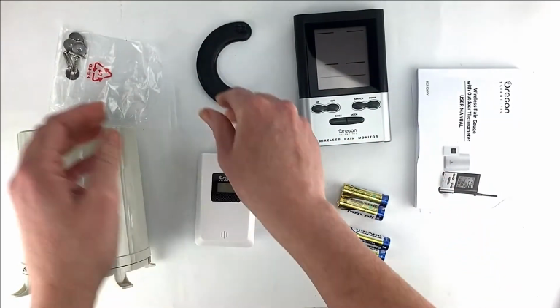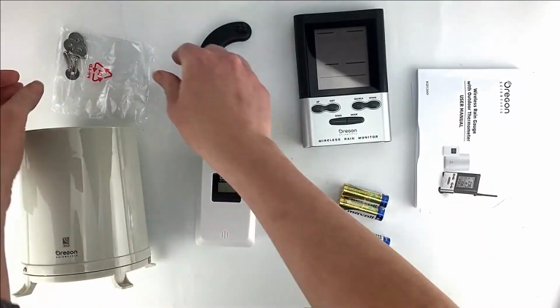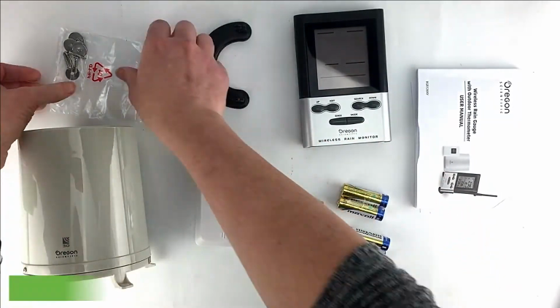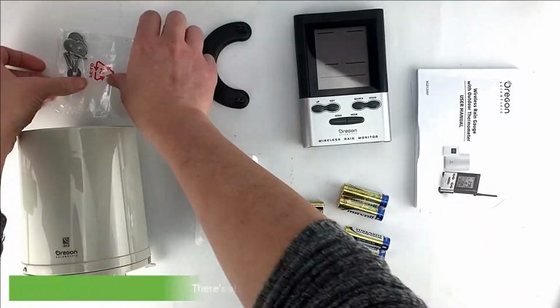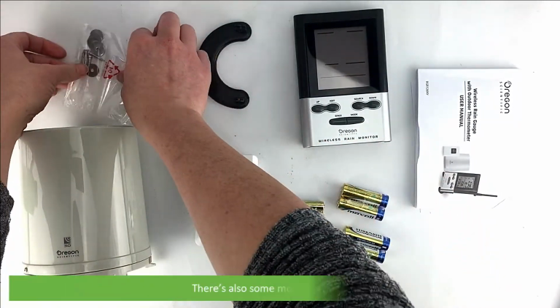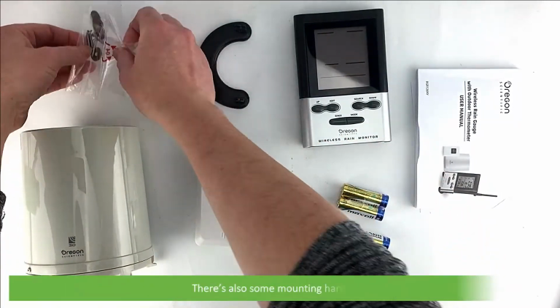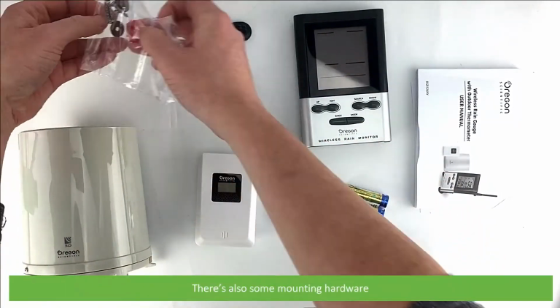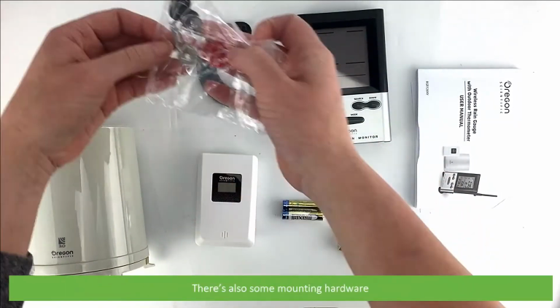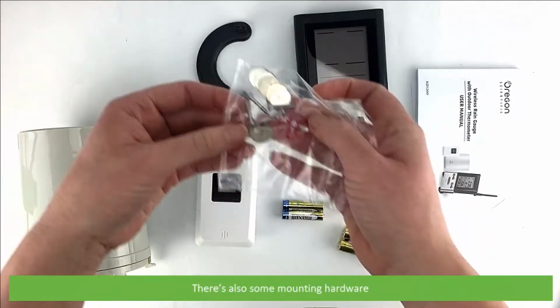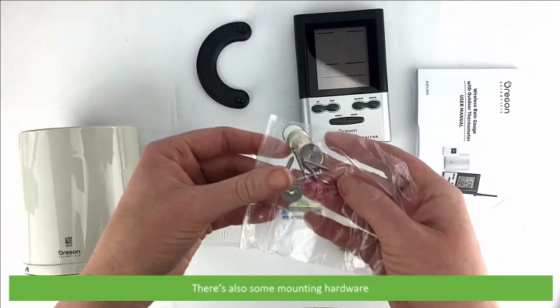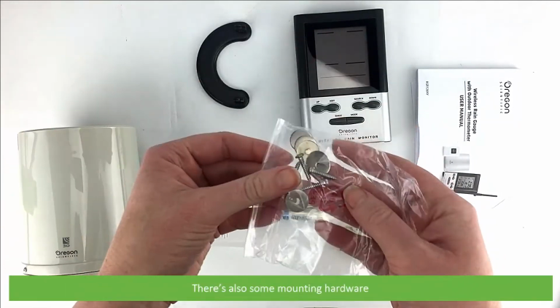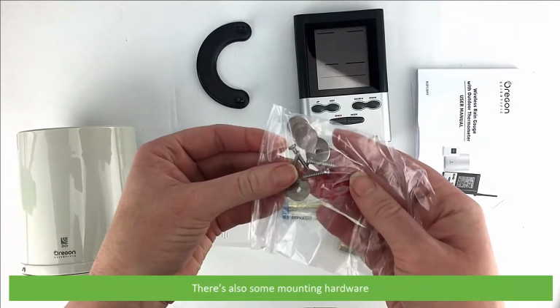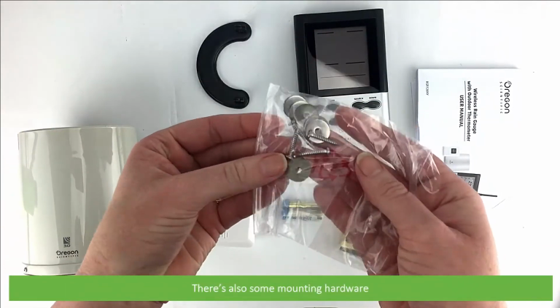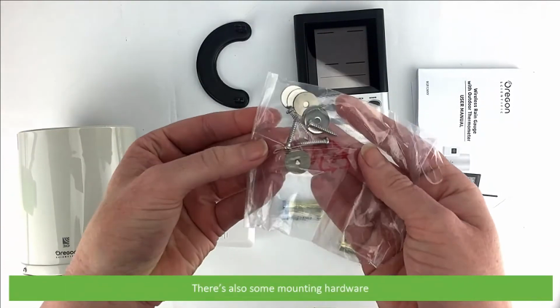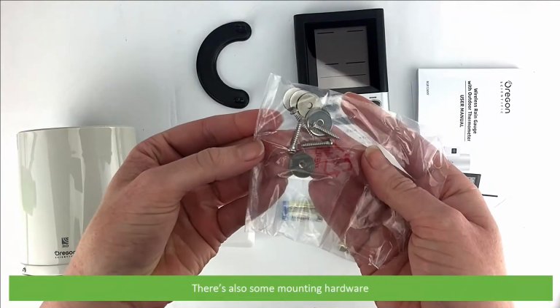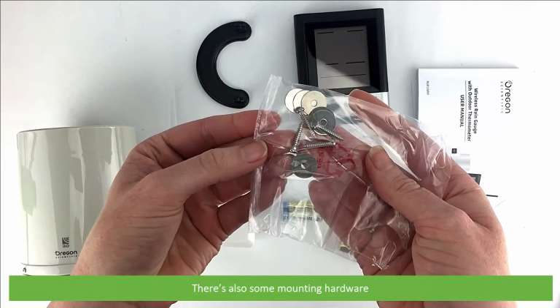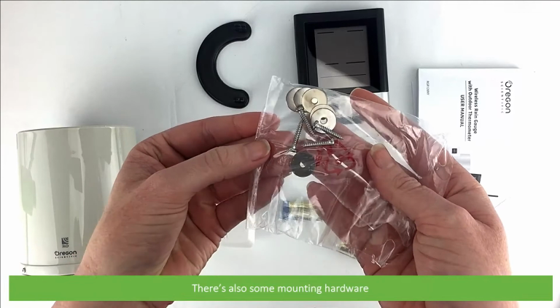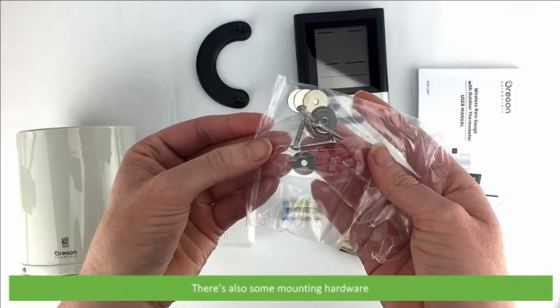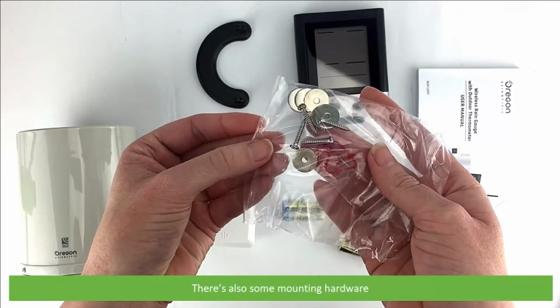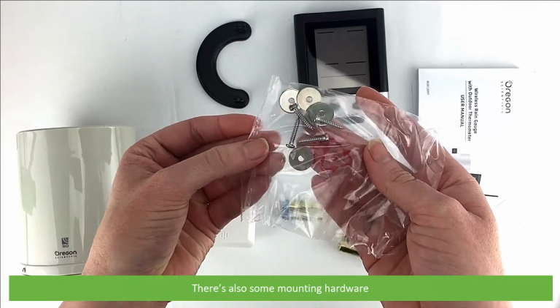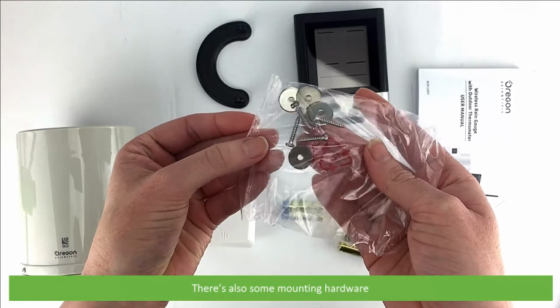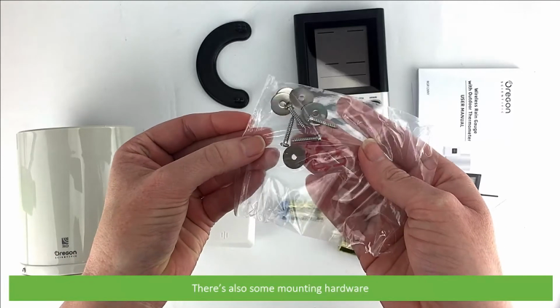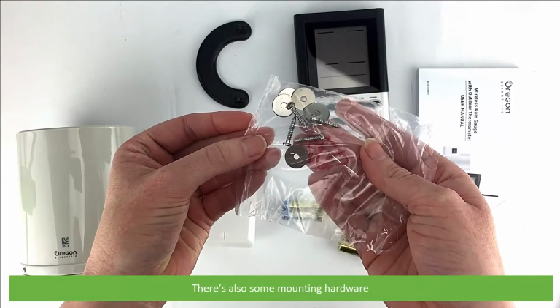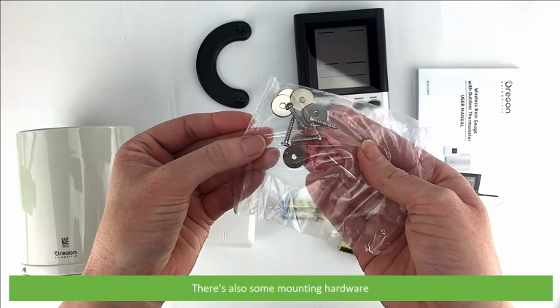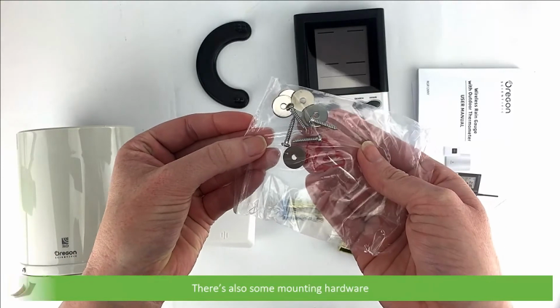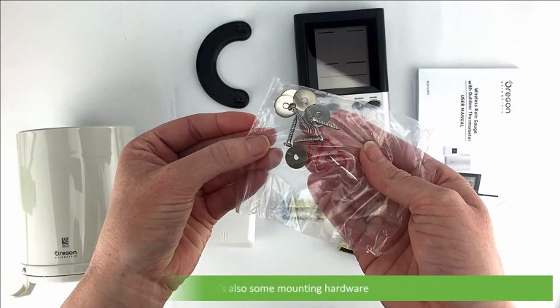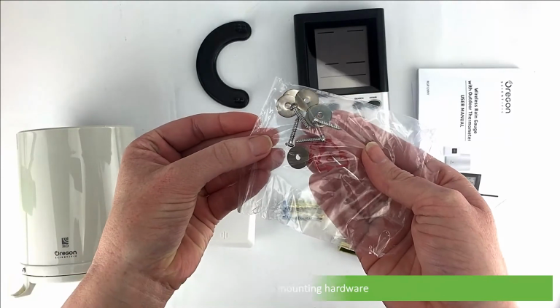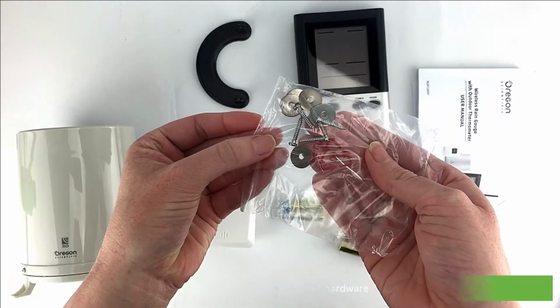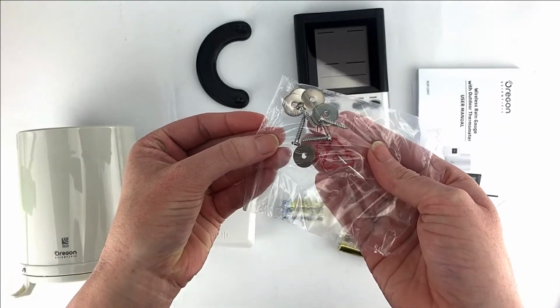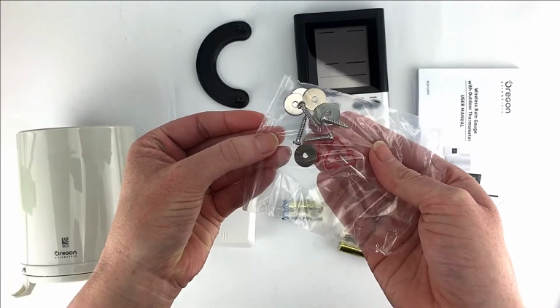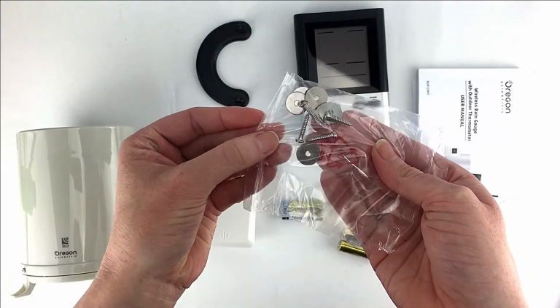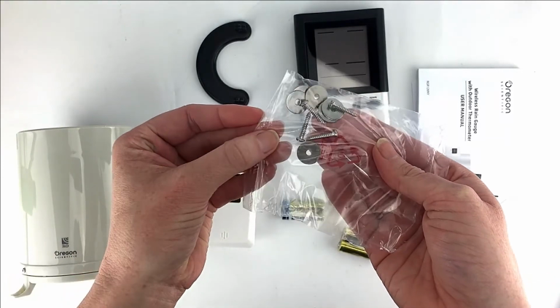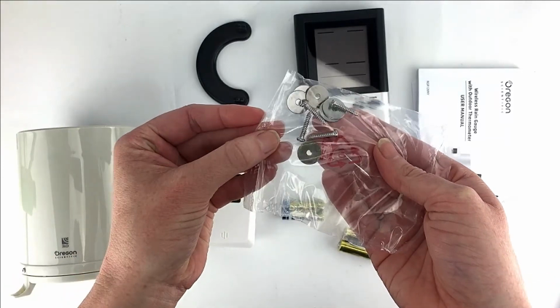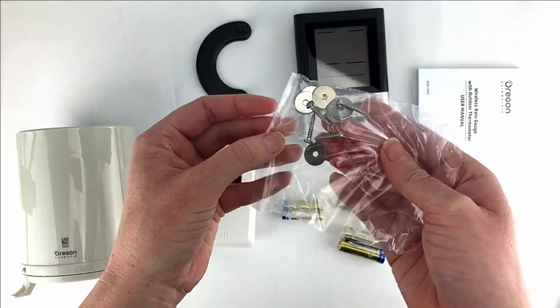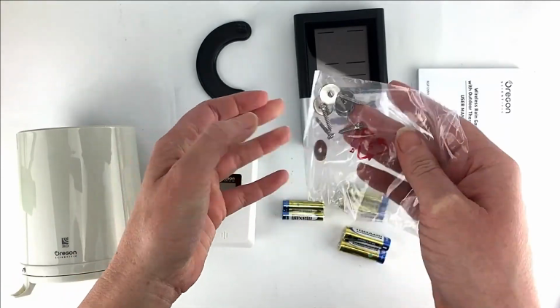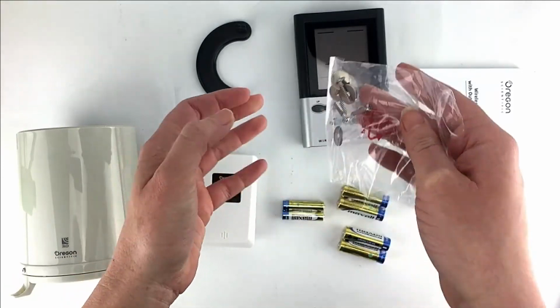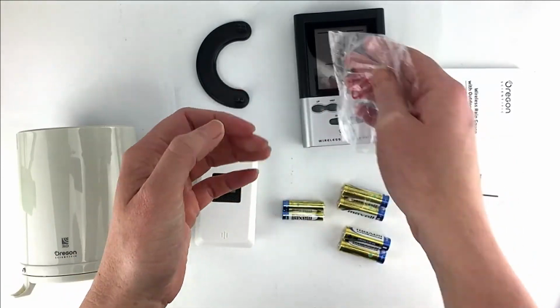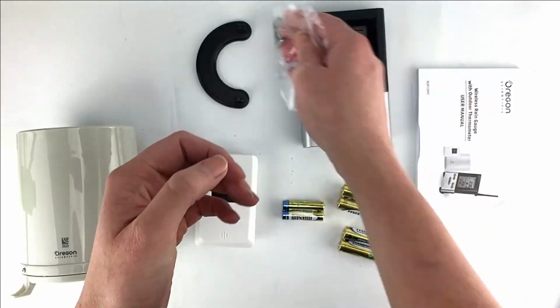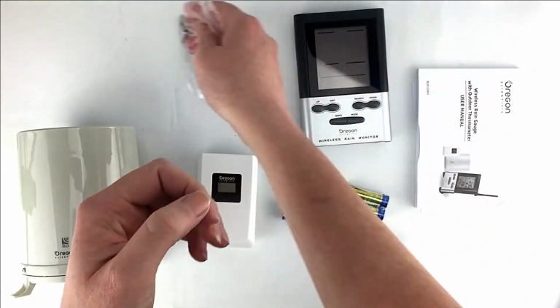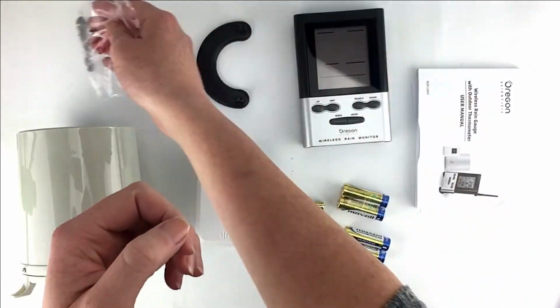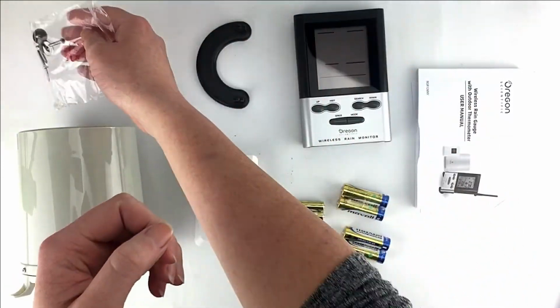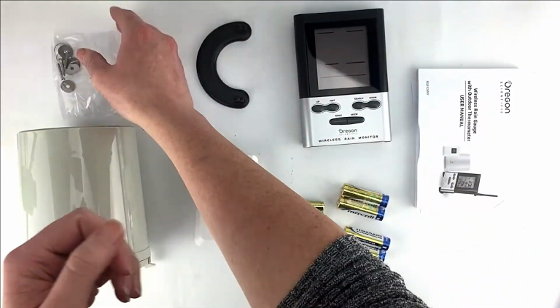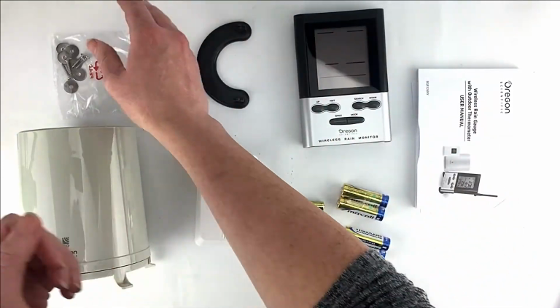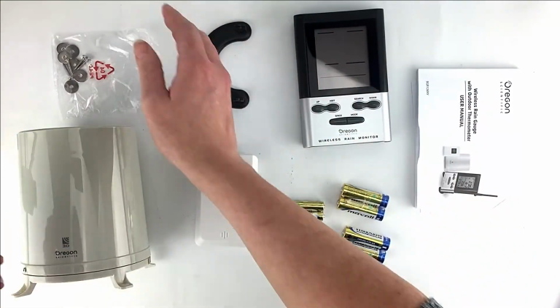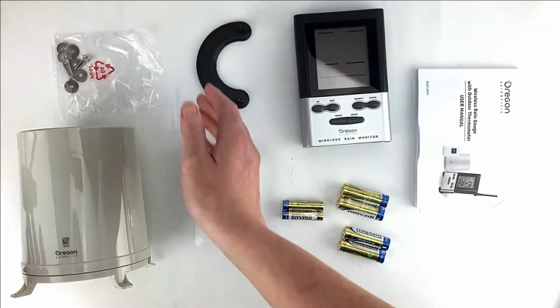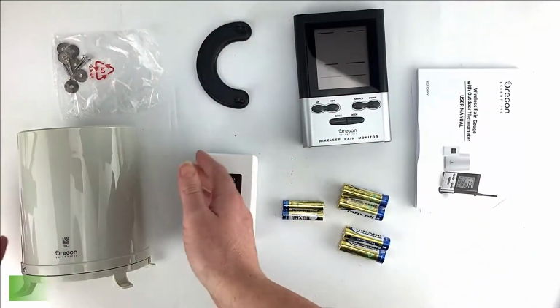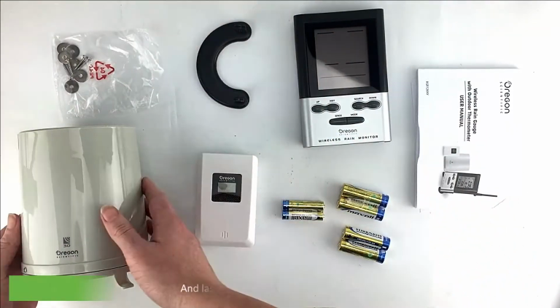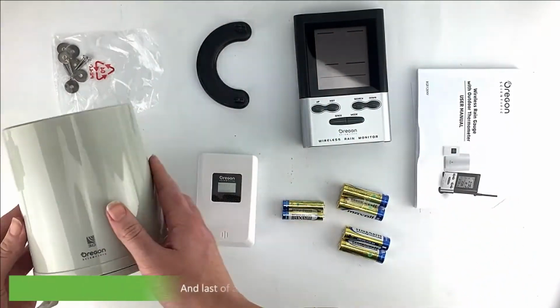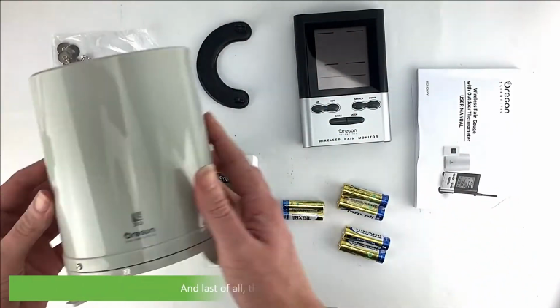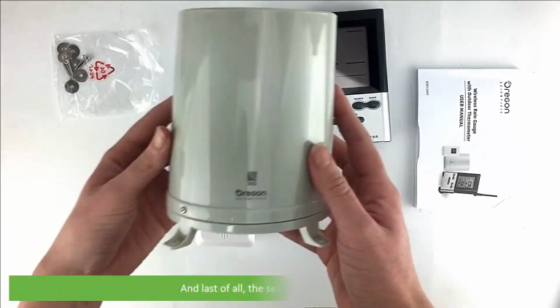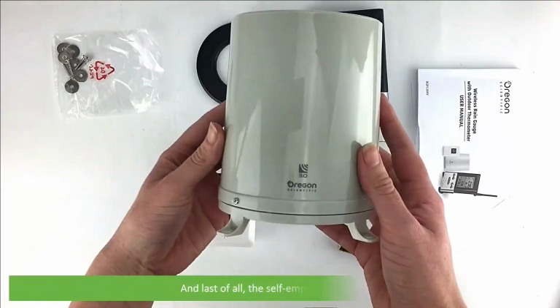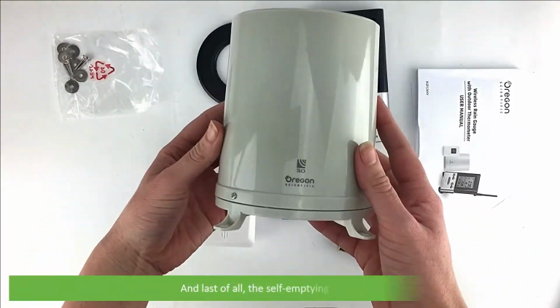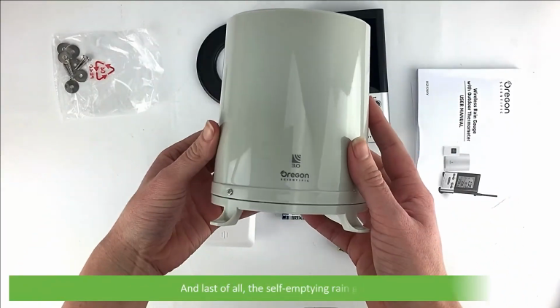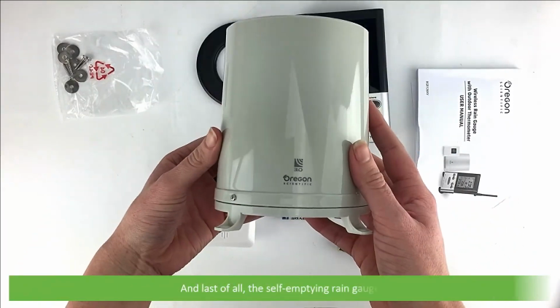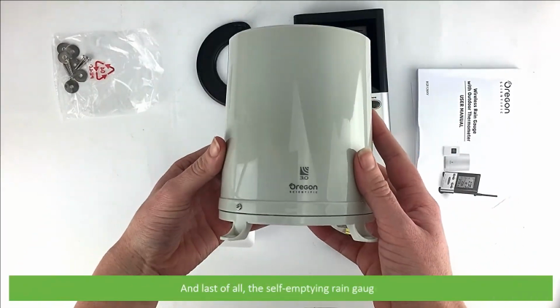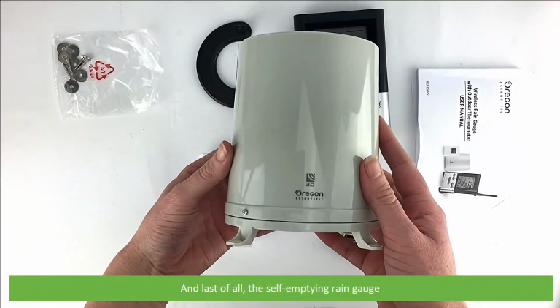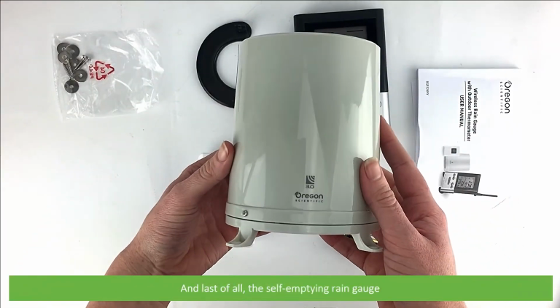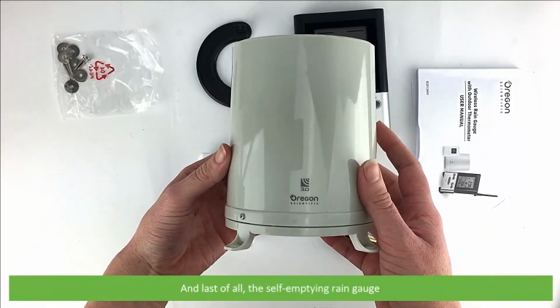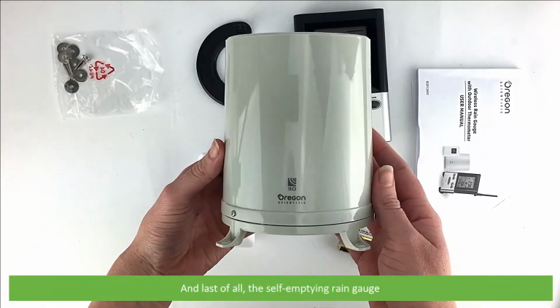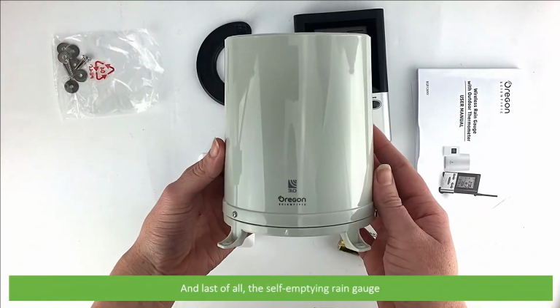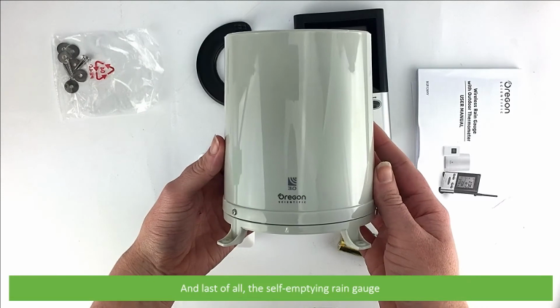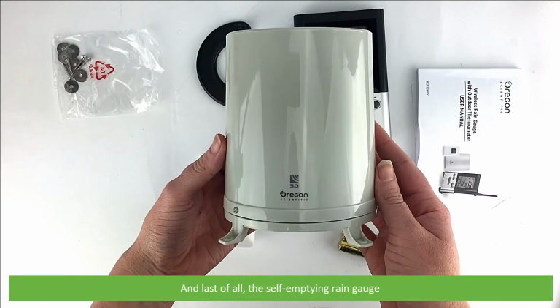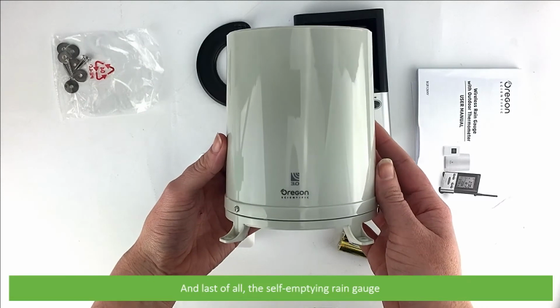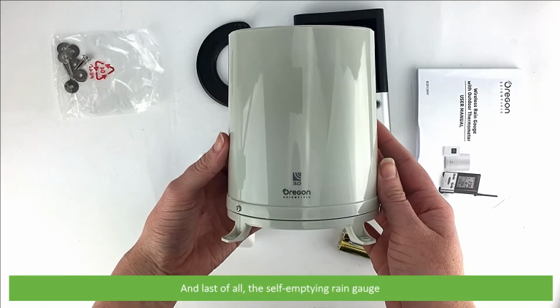There's some mounting hardware. And last of all there is a self-emptying rain gauge.